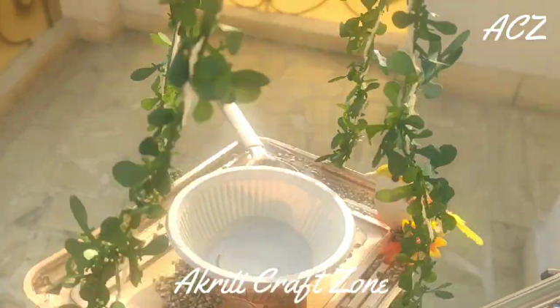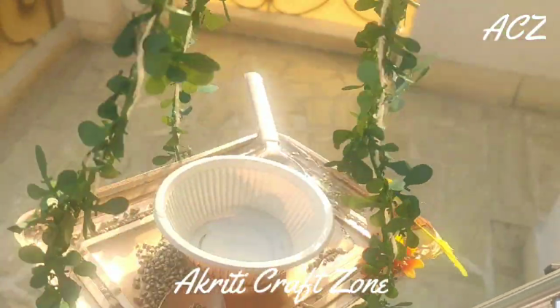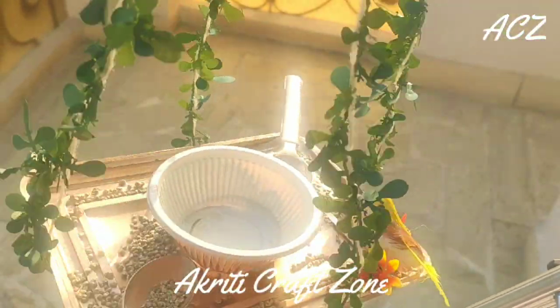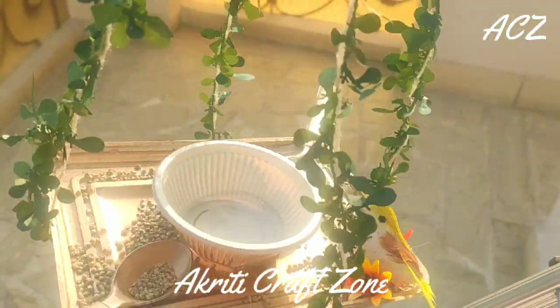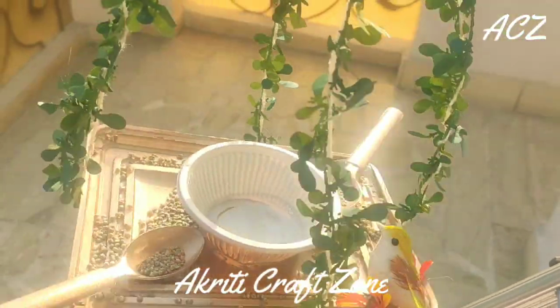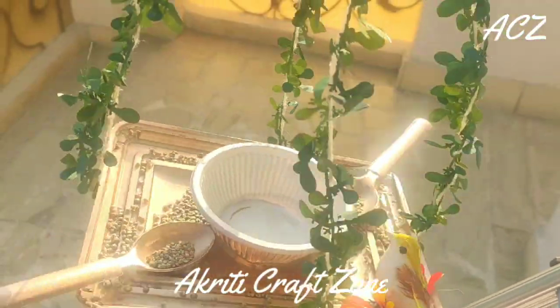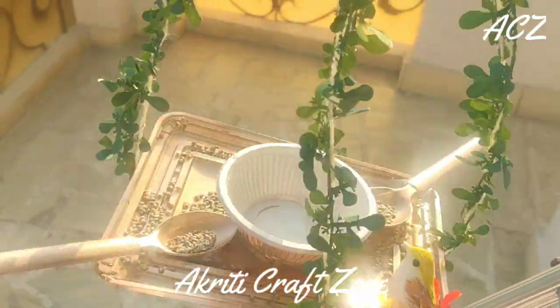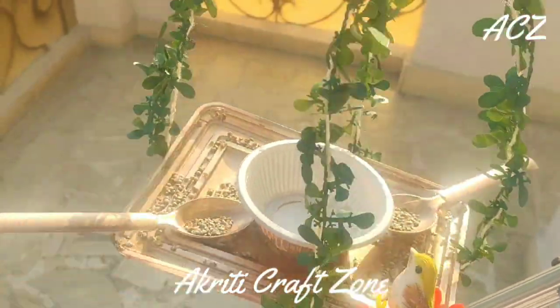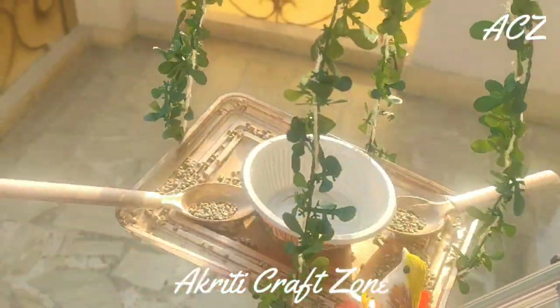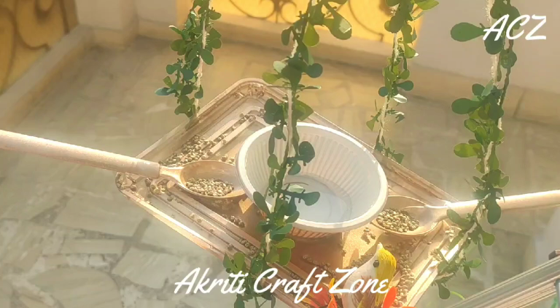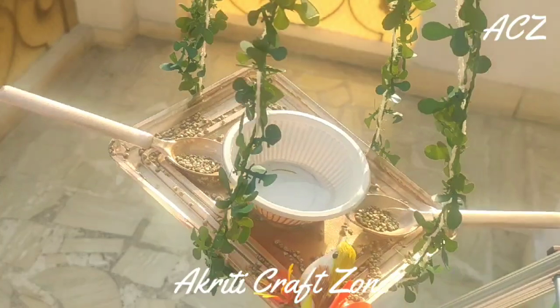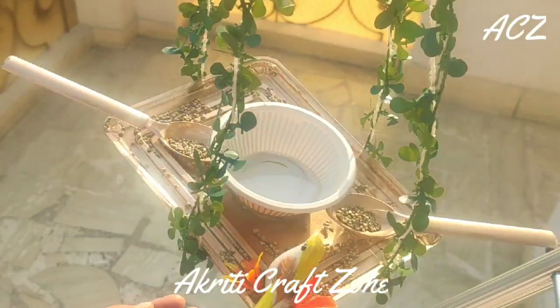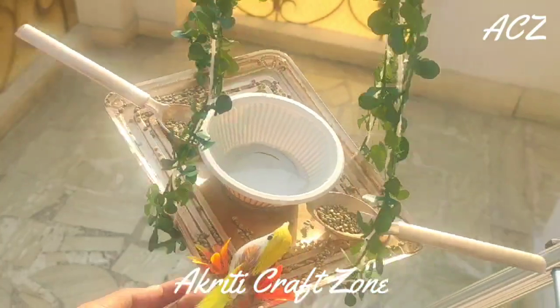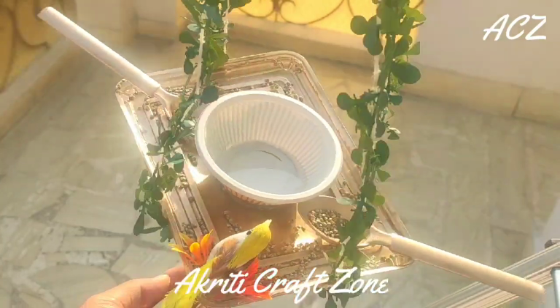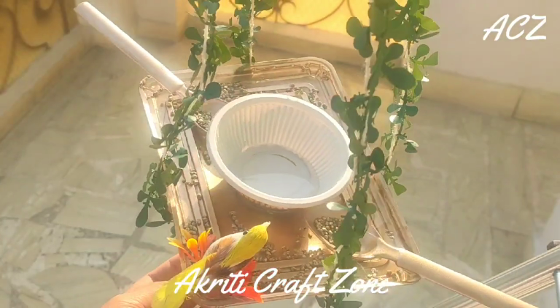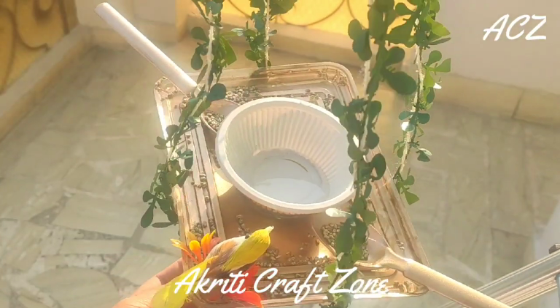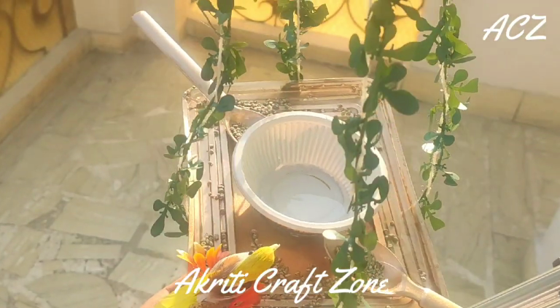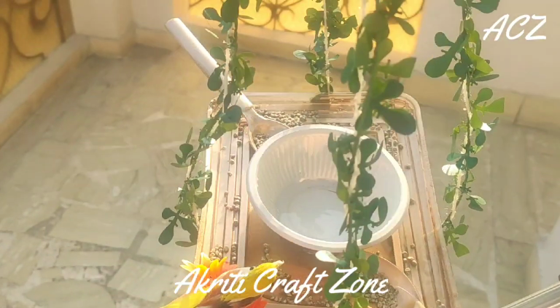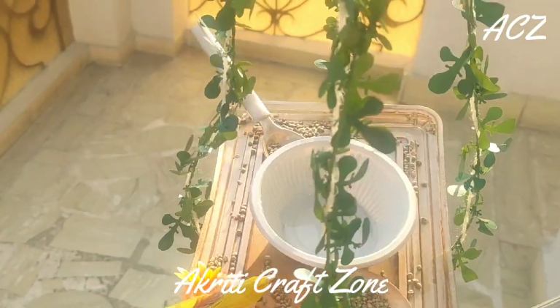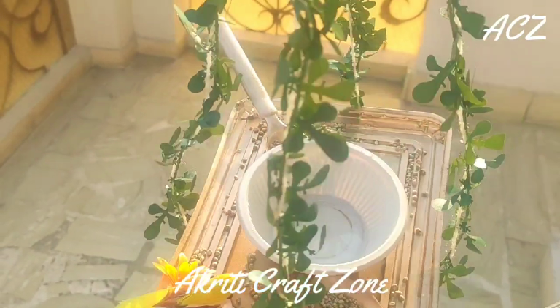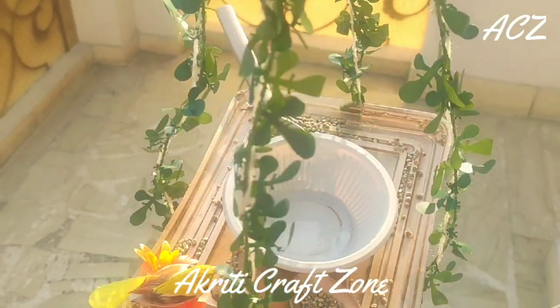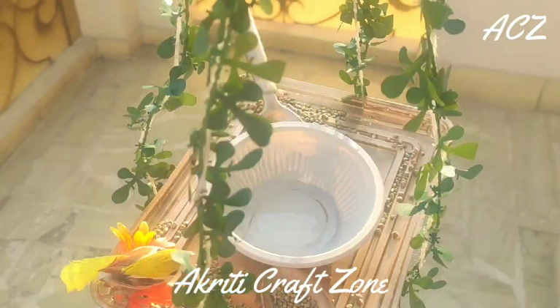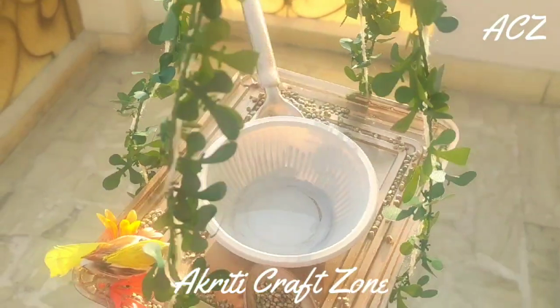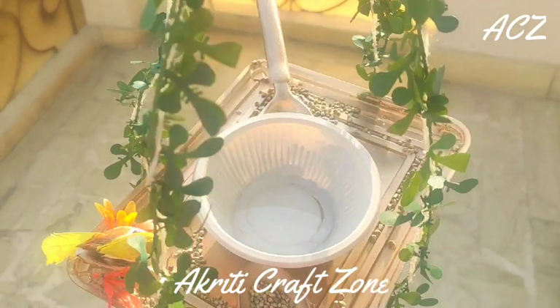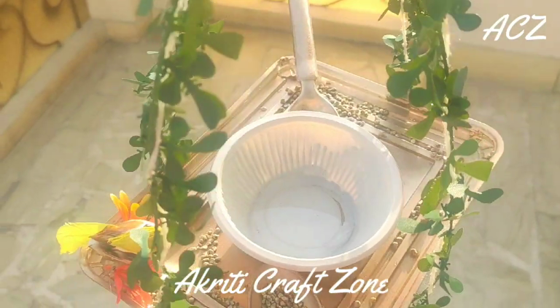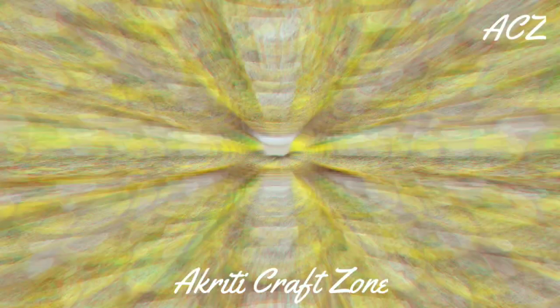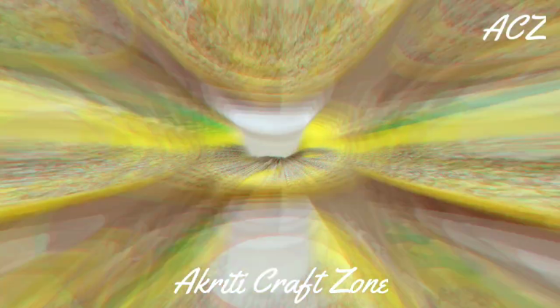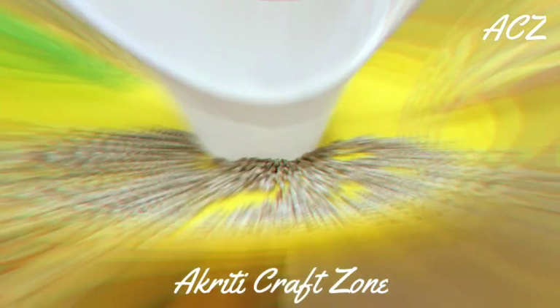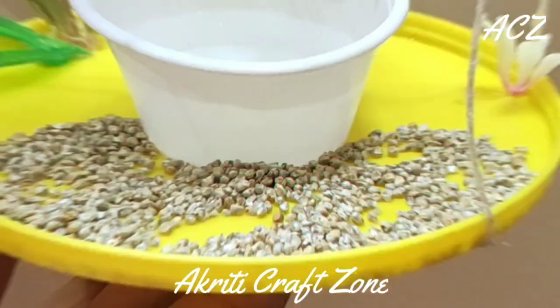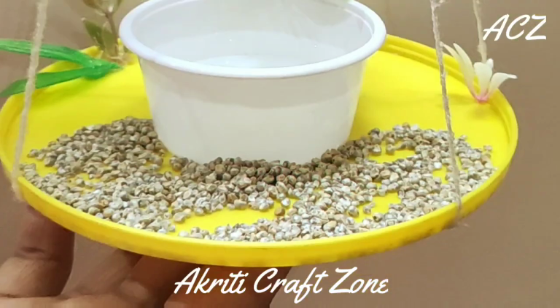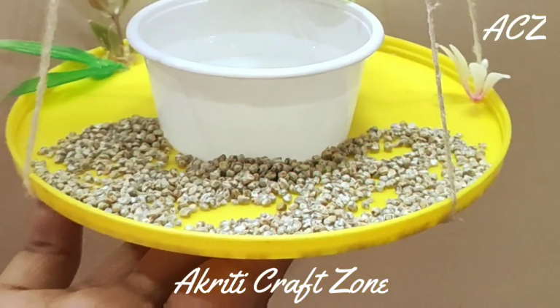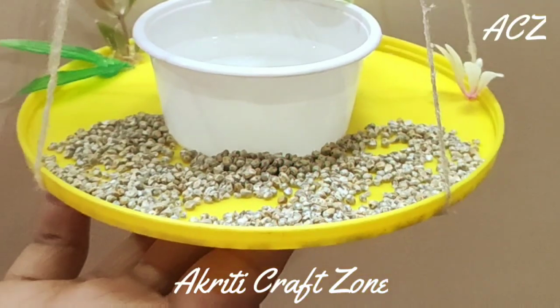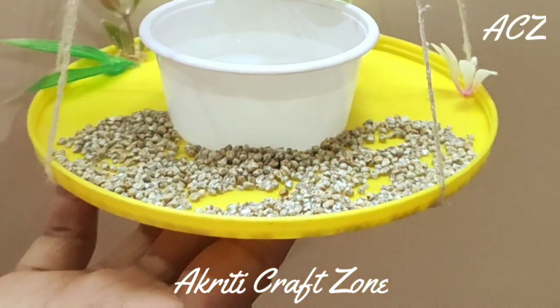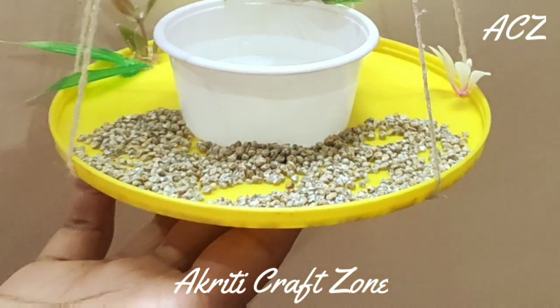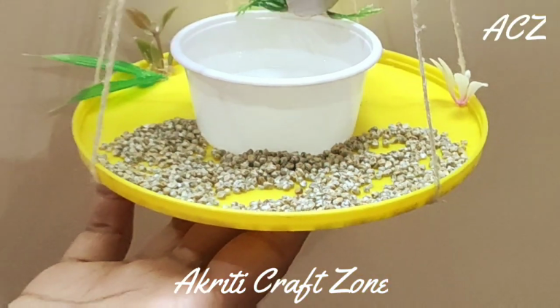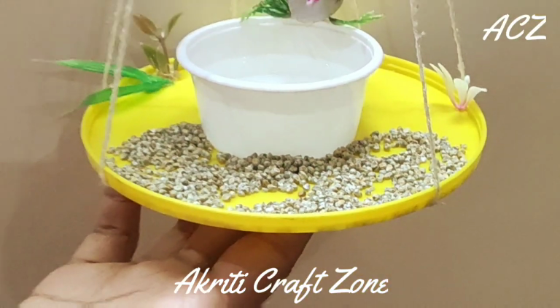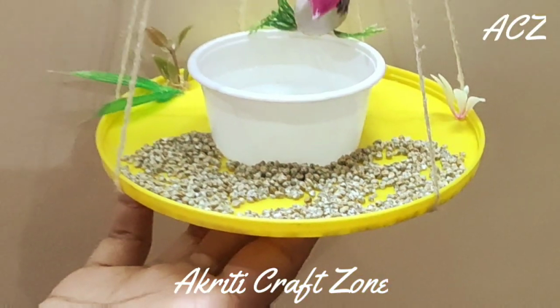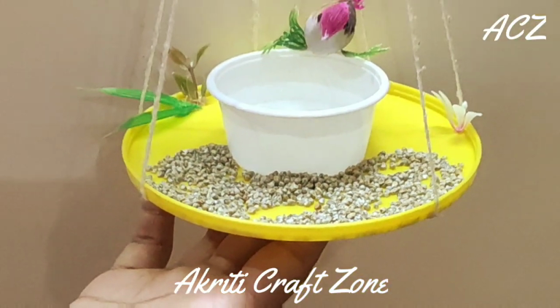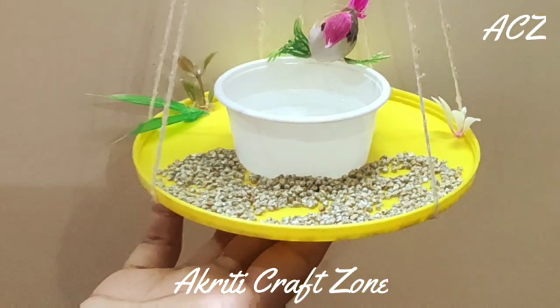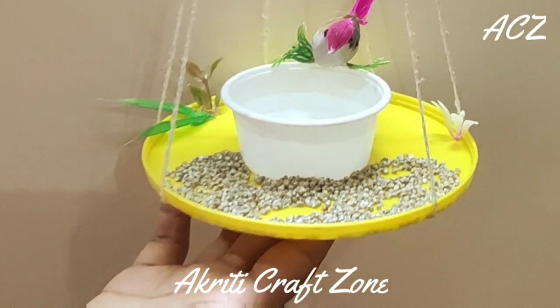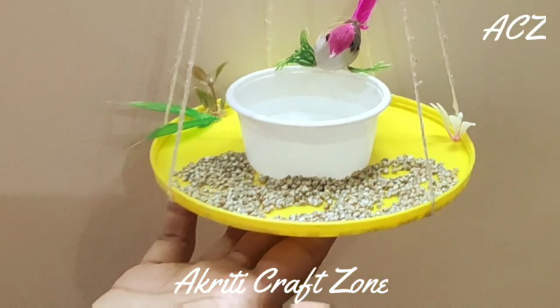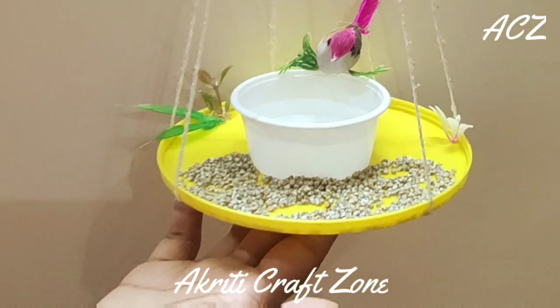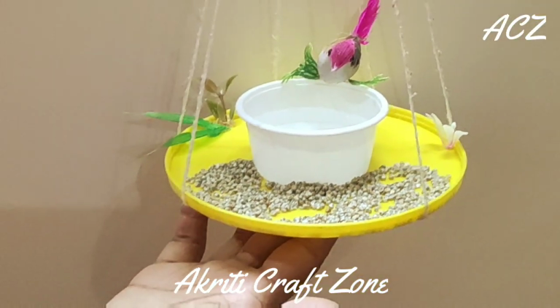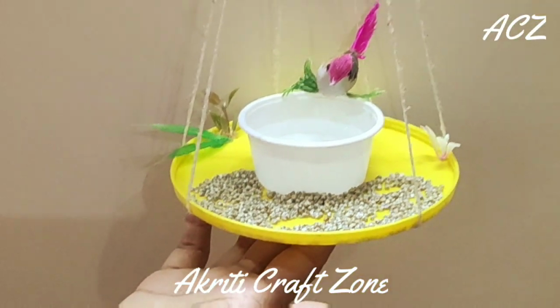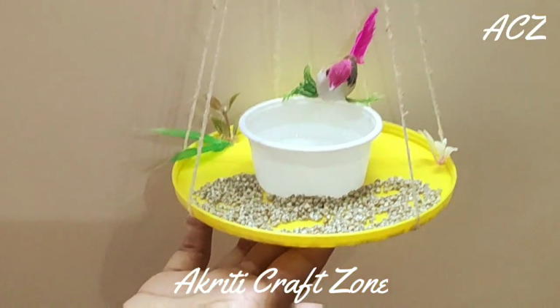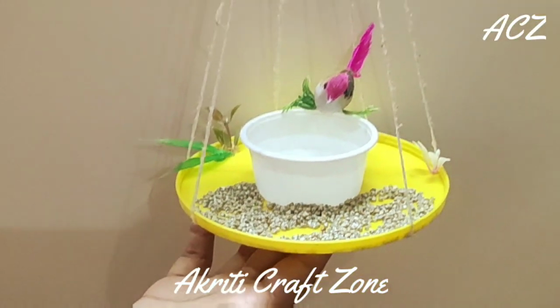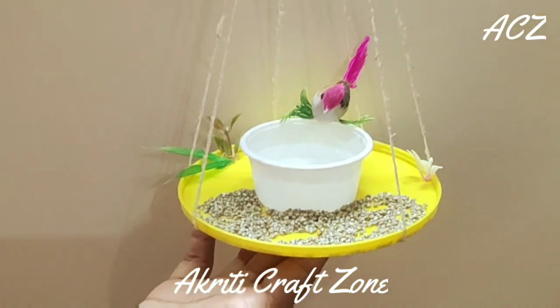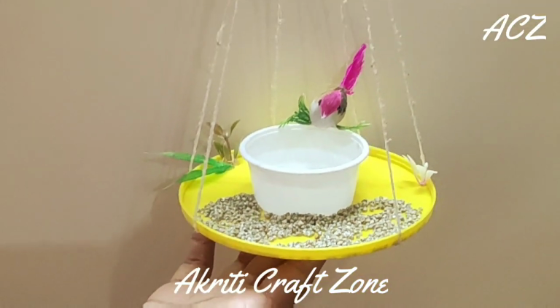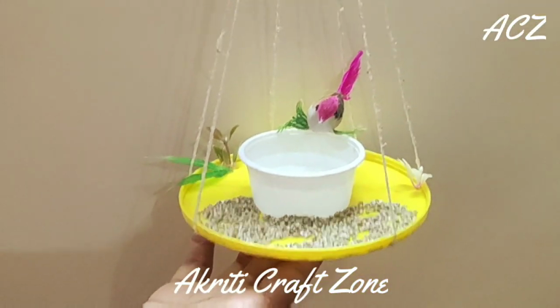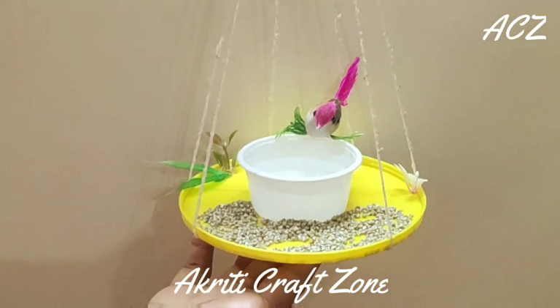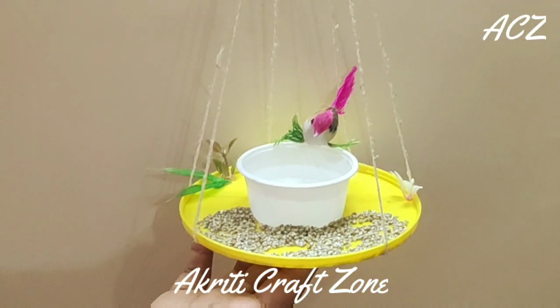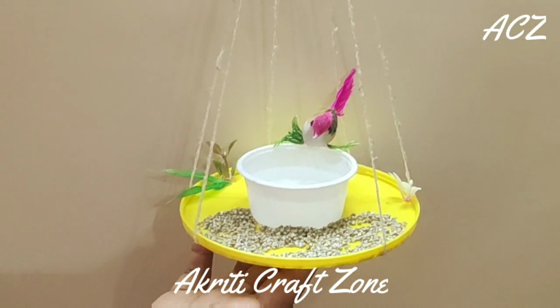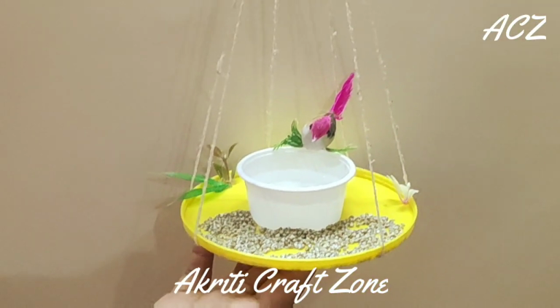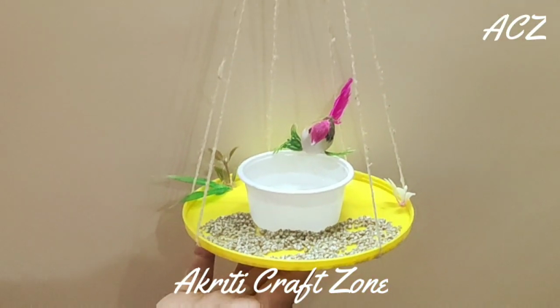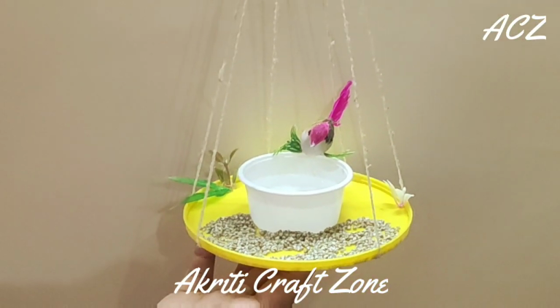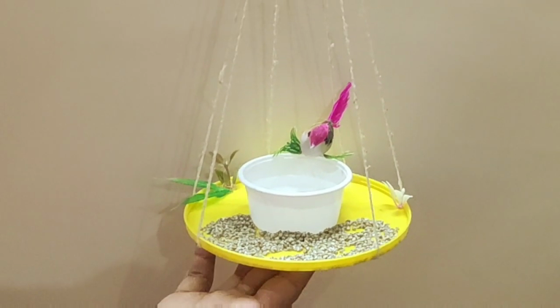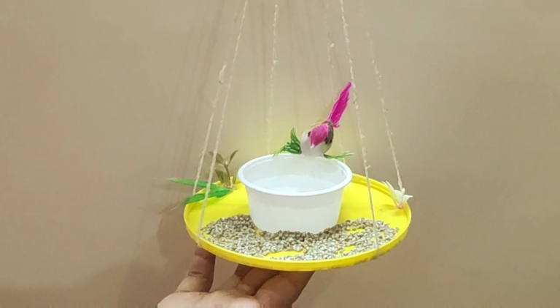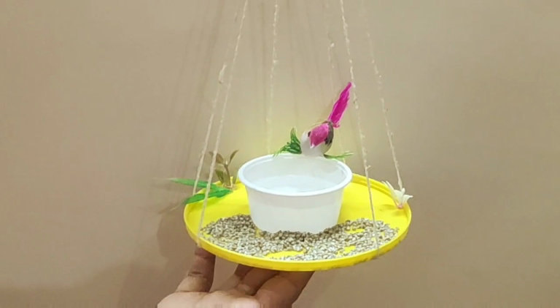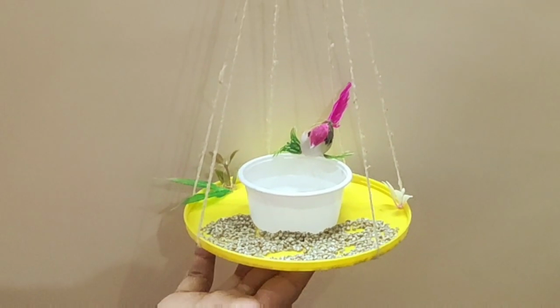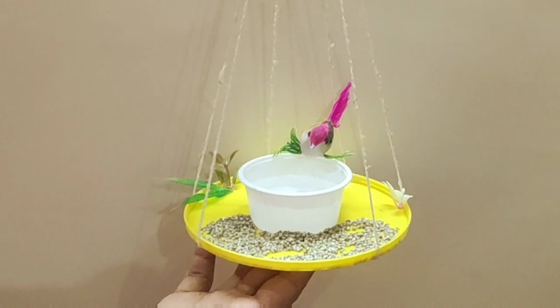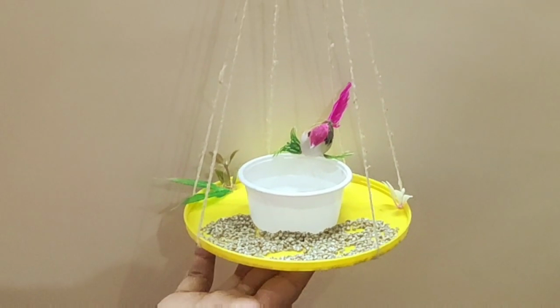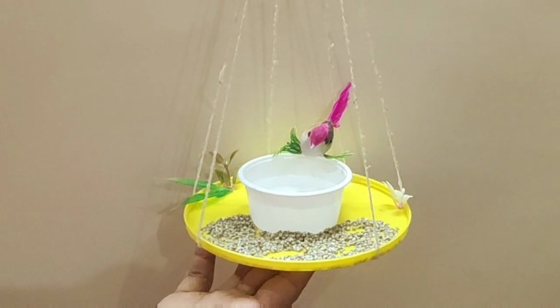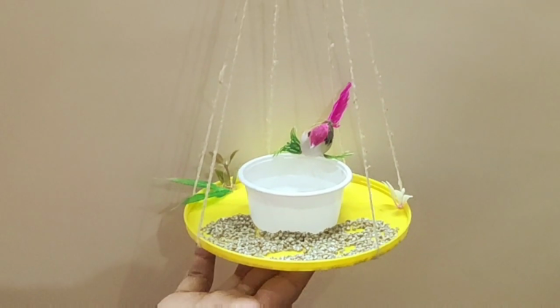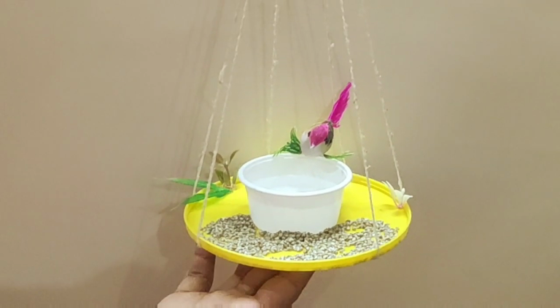And here is the final look. We have made one more with the same process. Thank you so much for watching. Bye-bye.